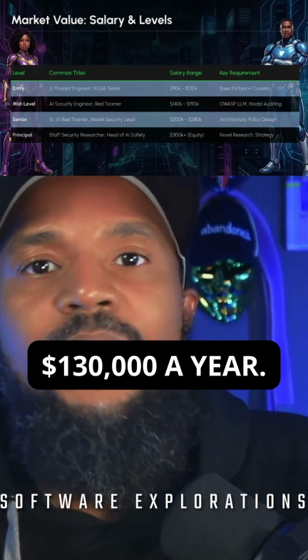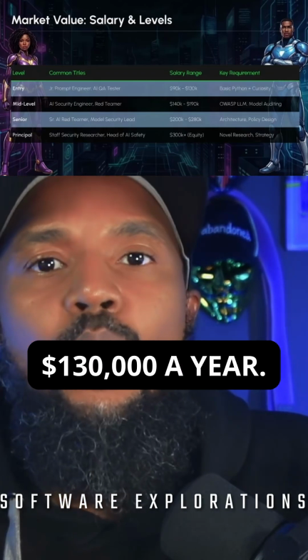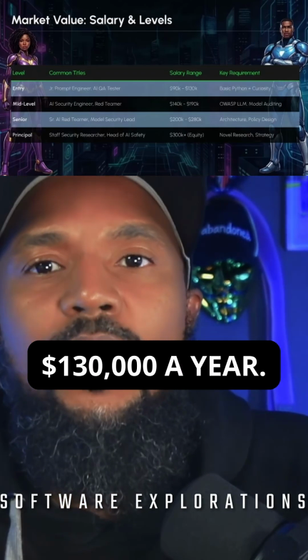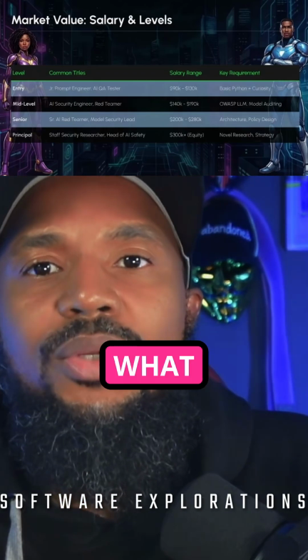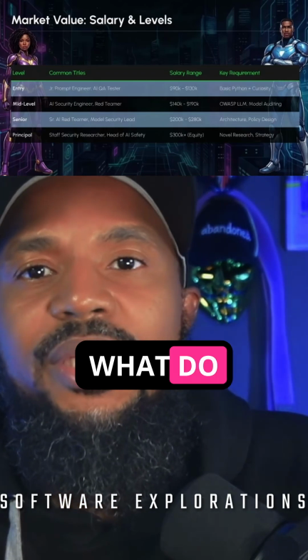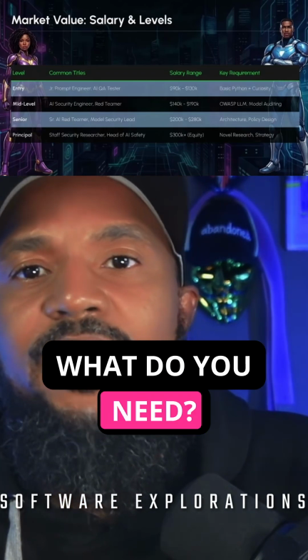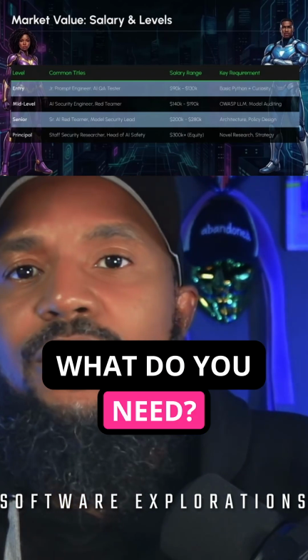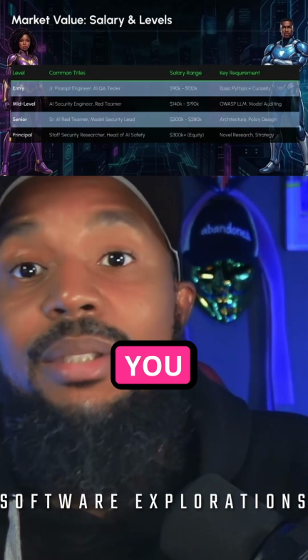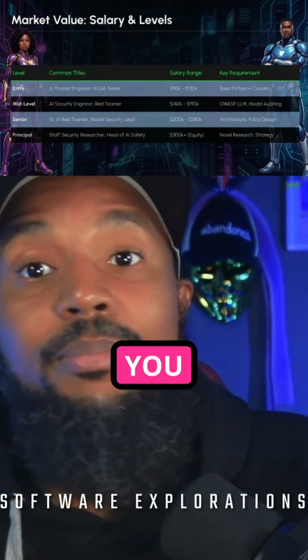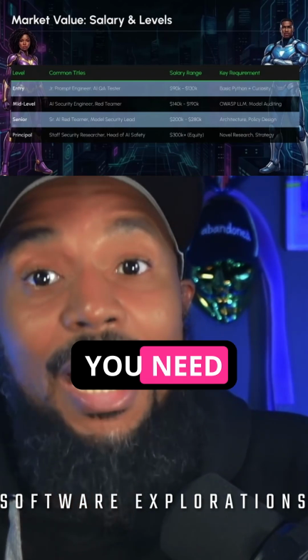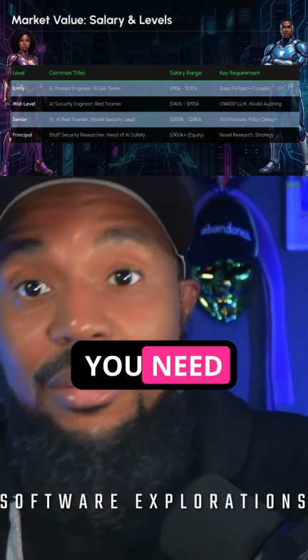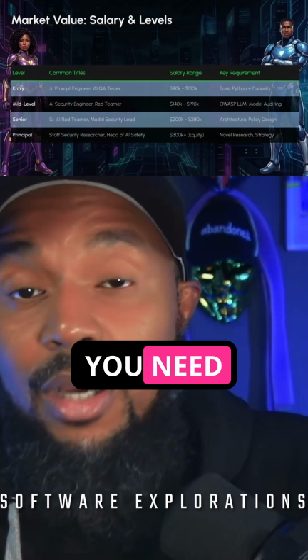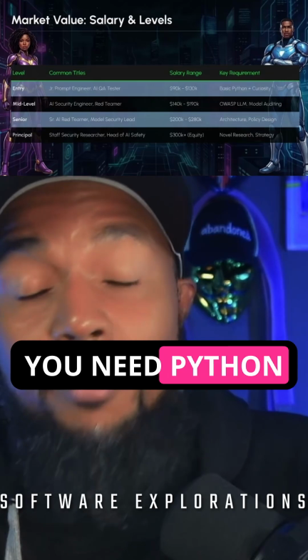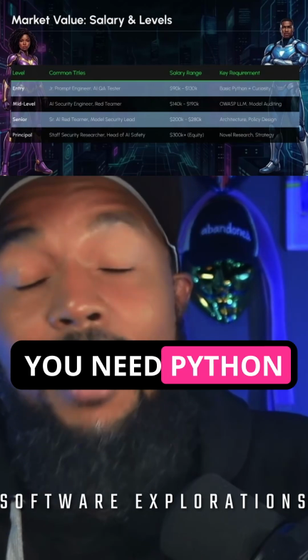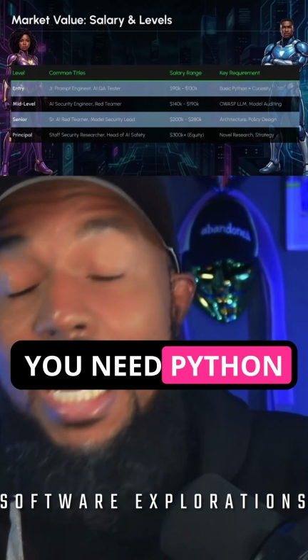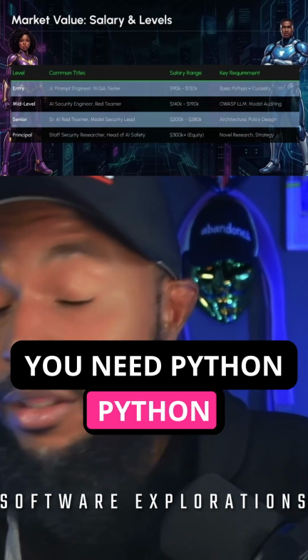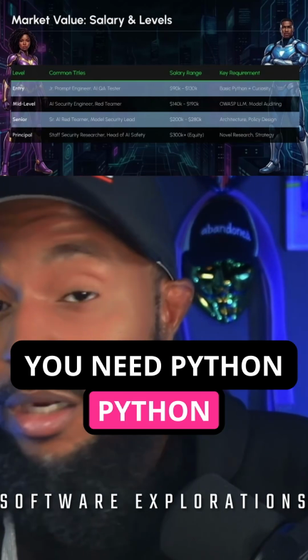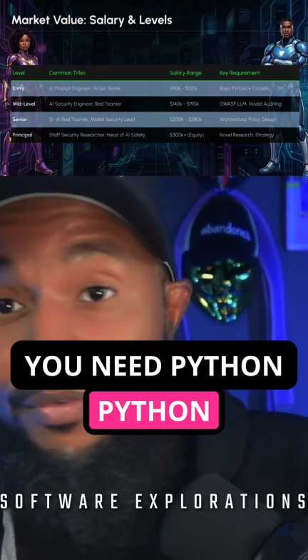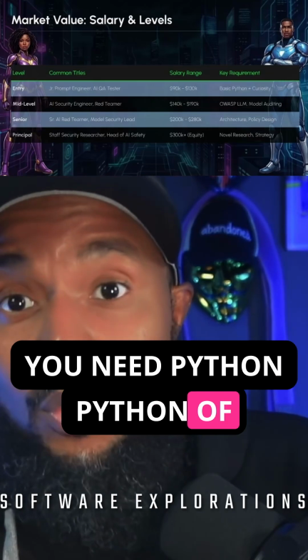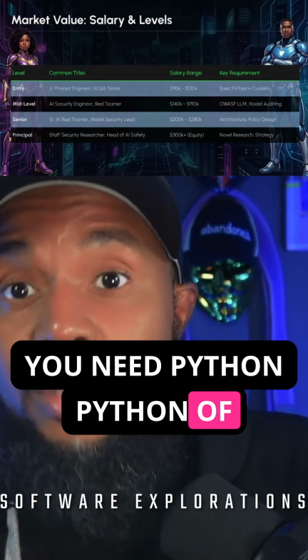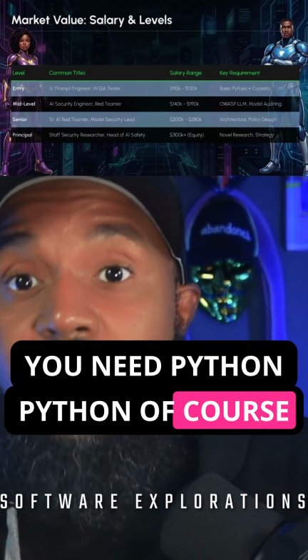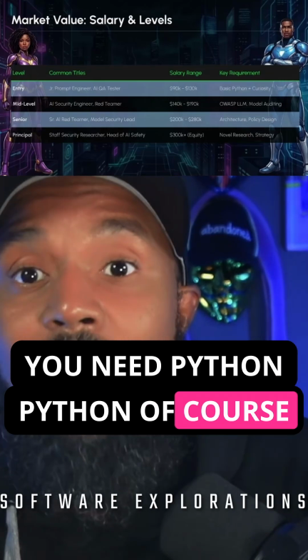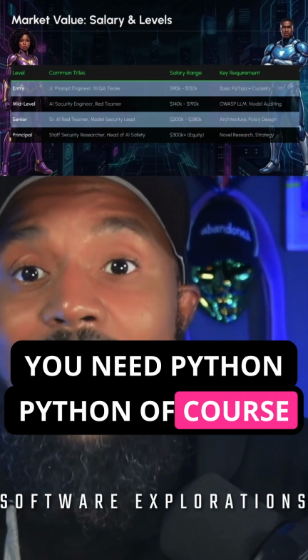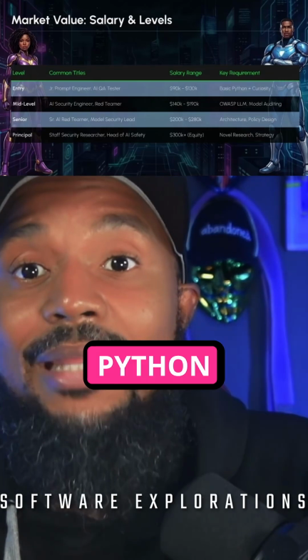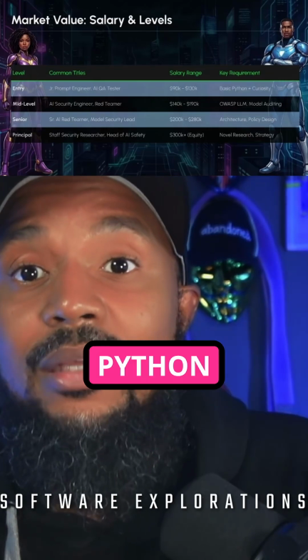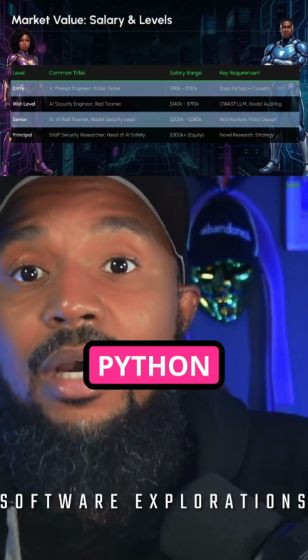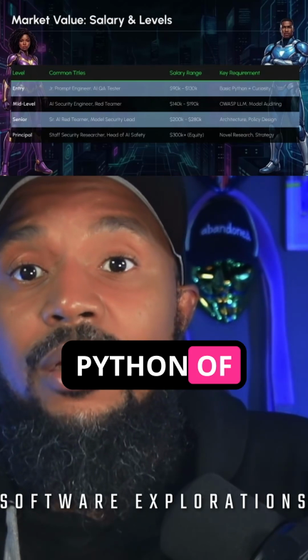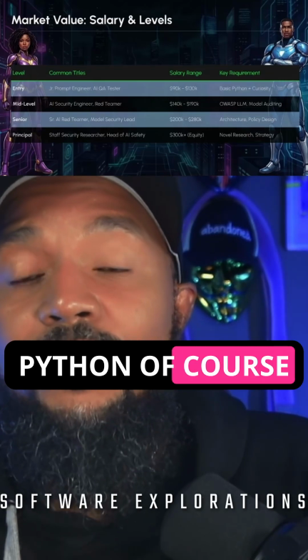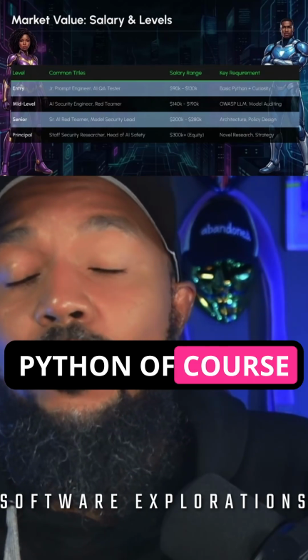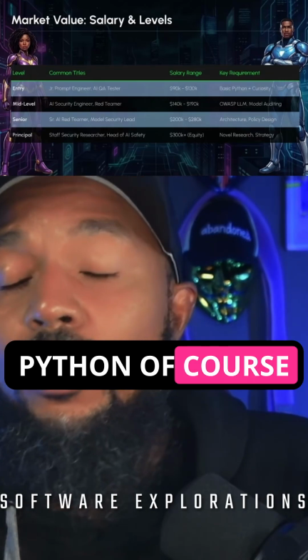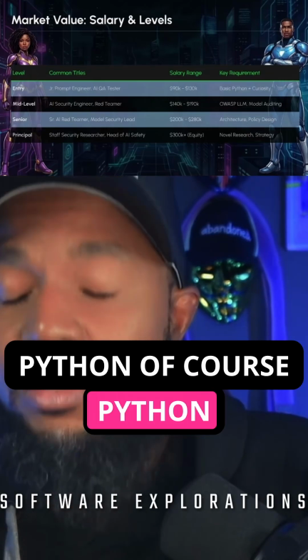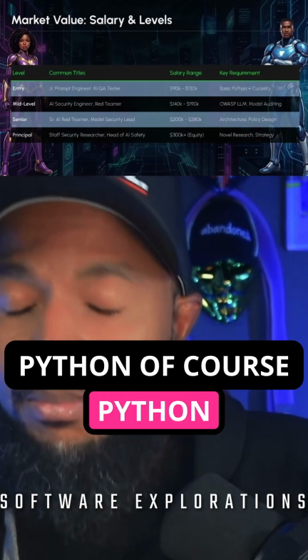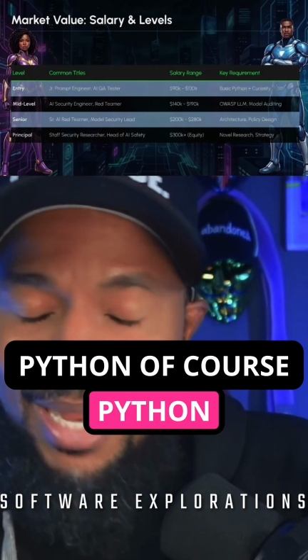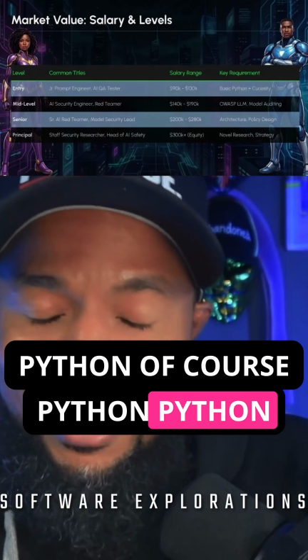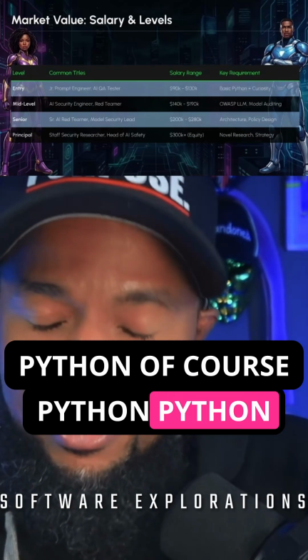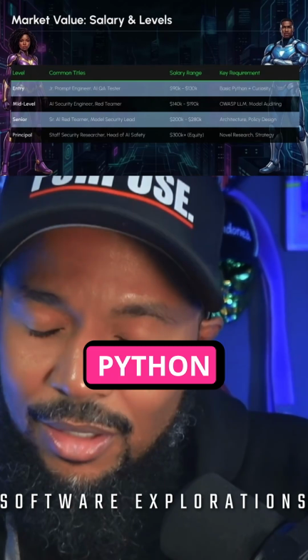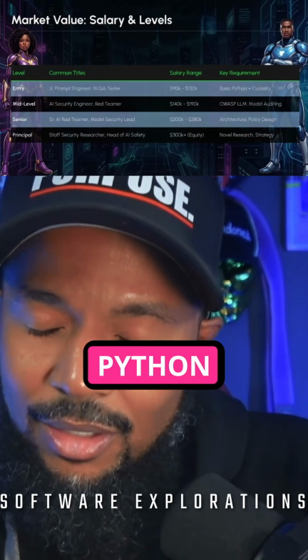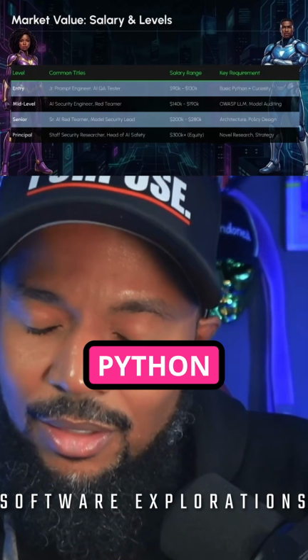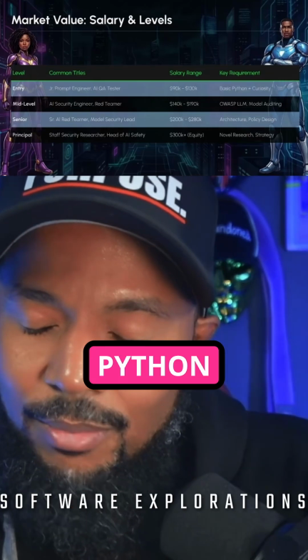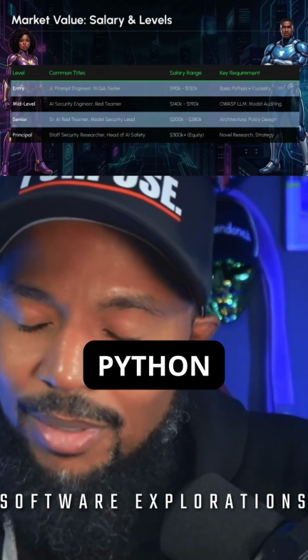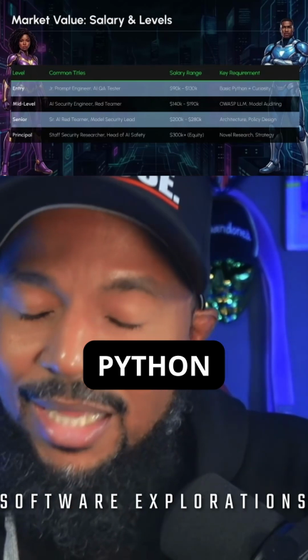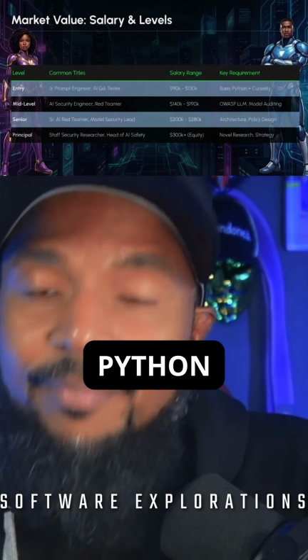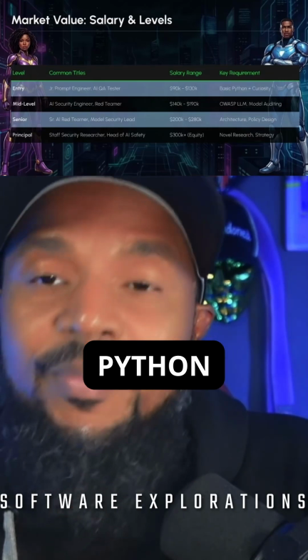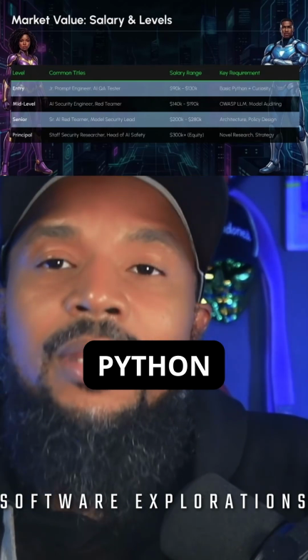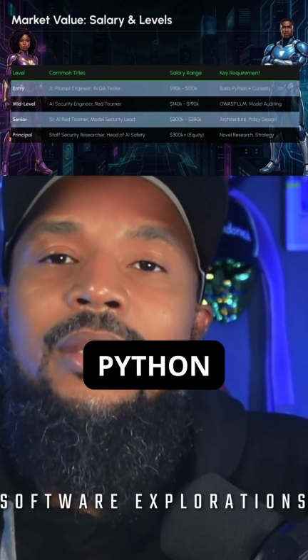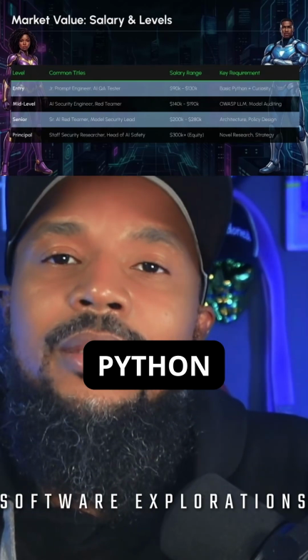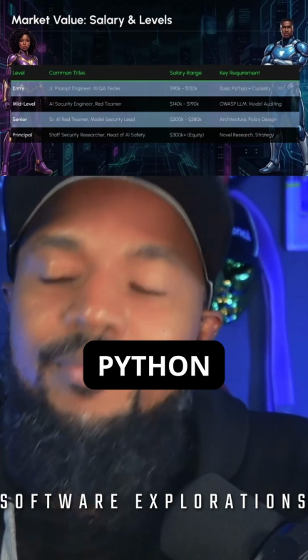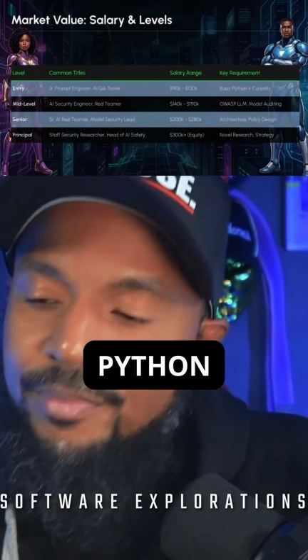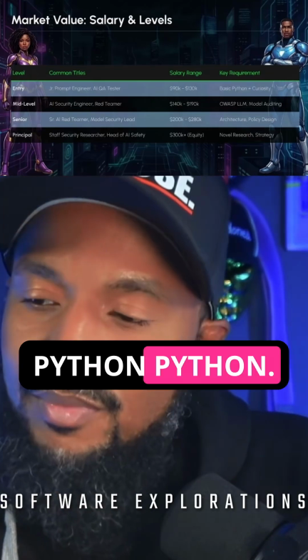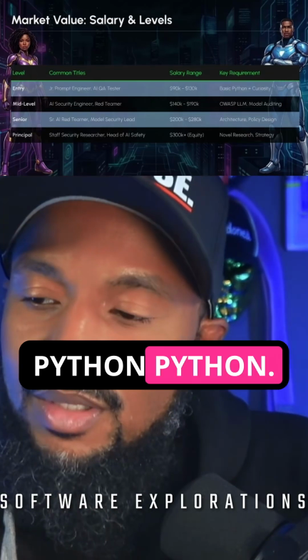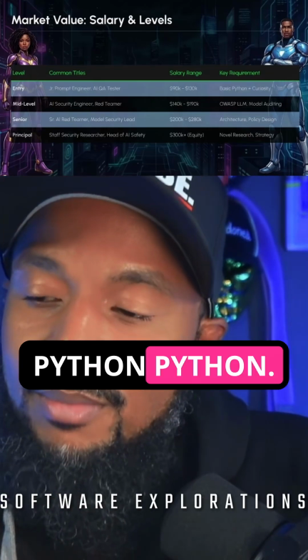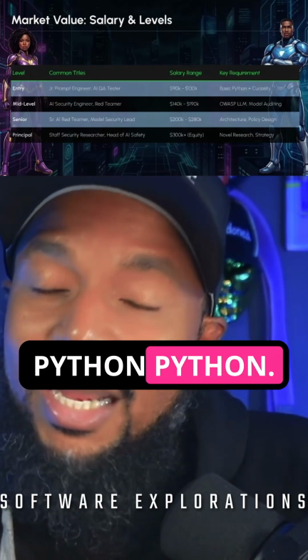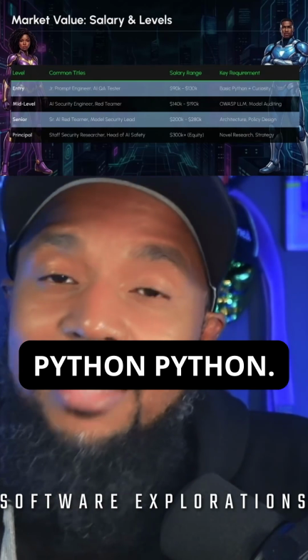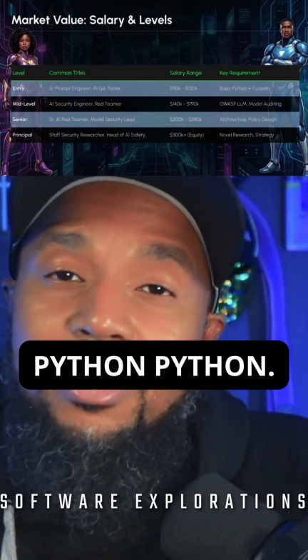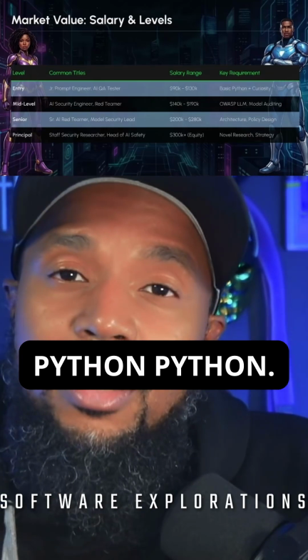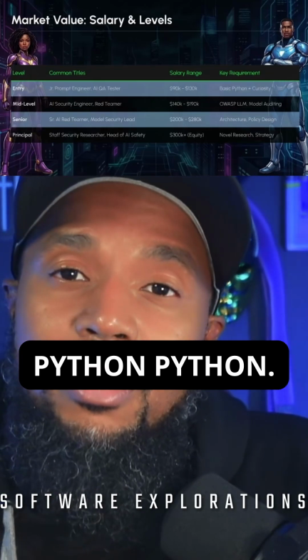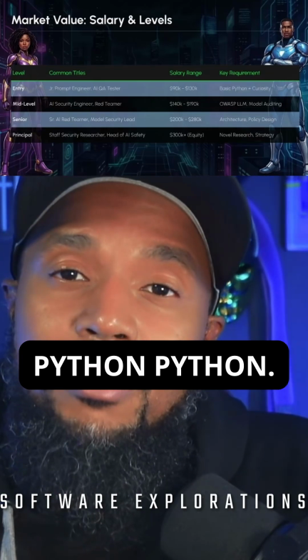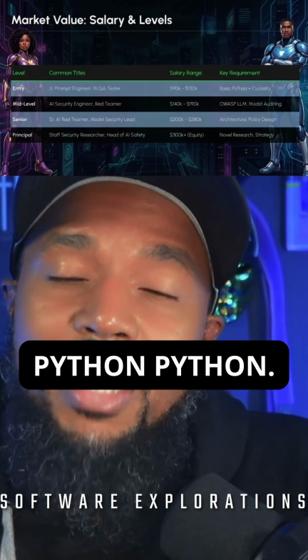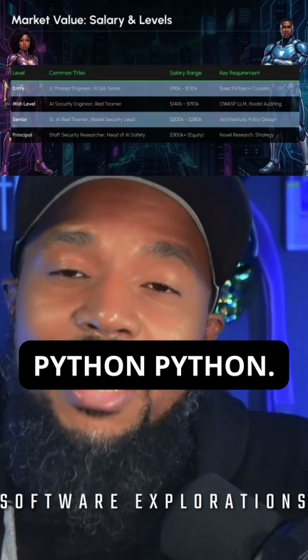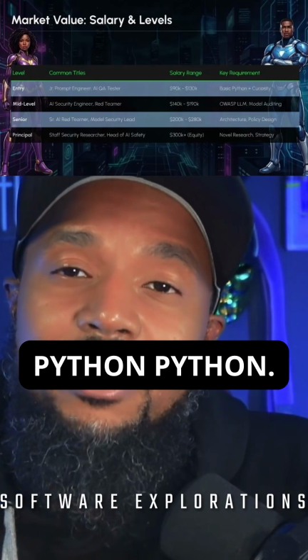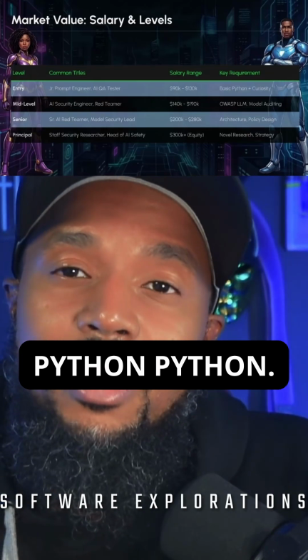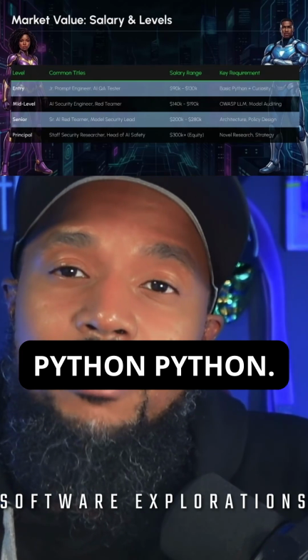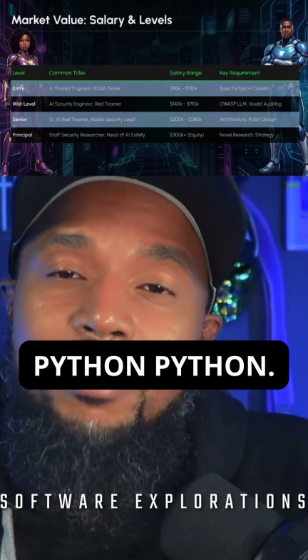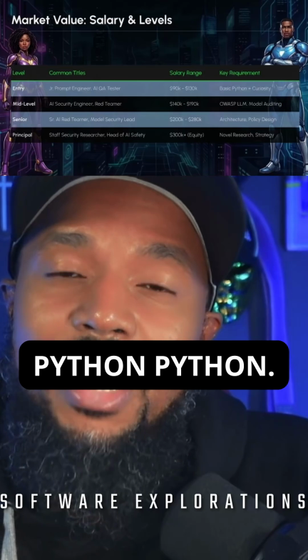What do you need? You need Python. Python, Python, Python — of course, Python.